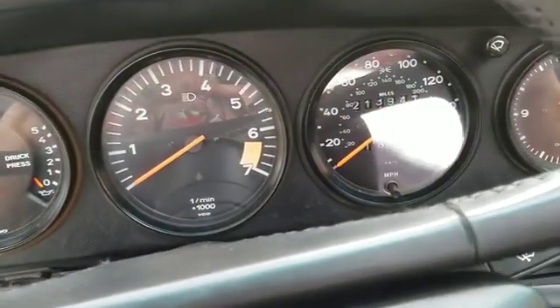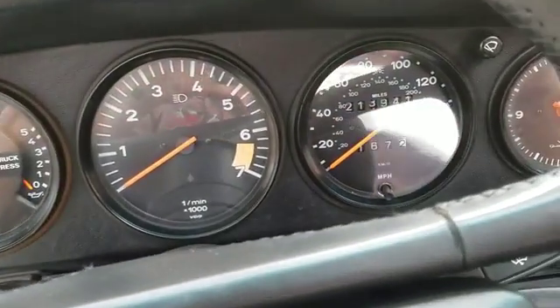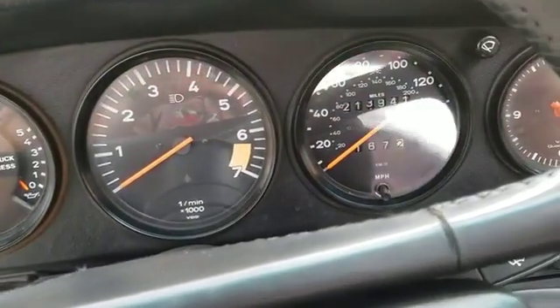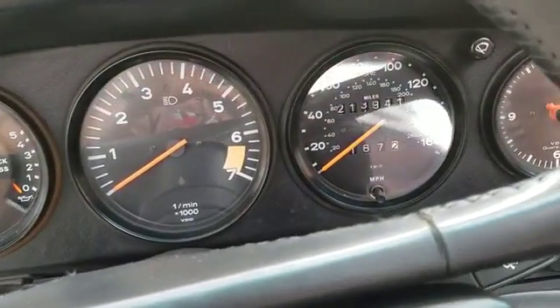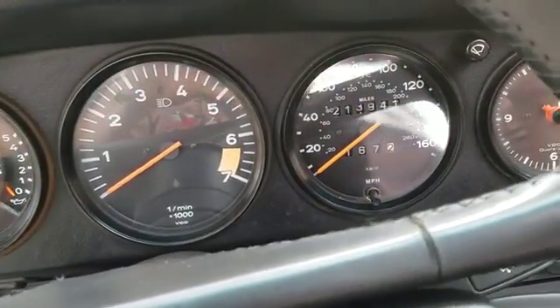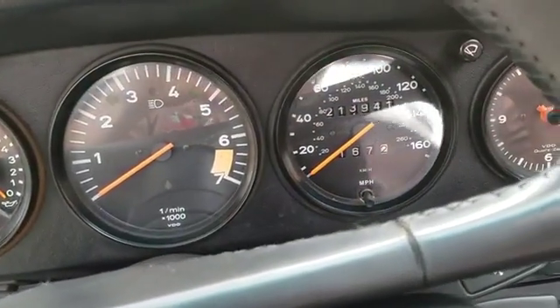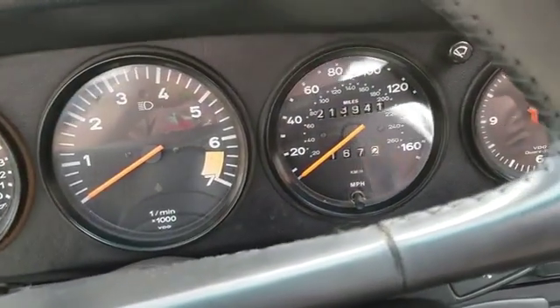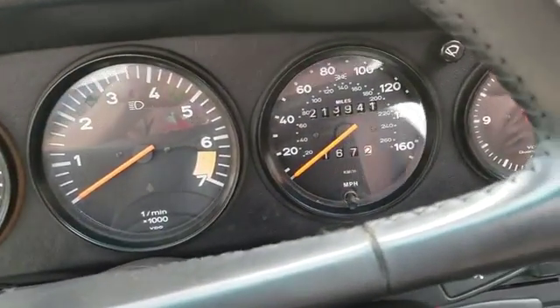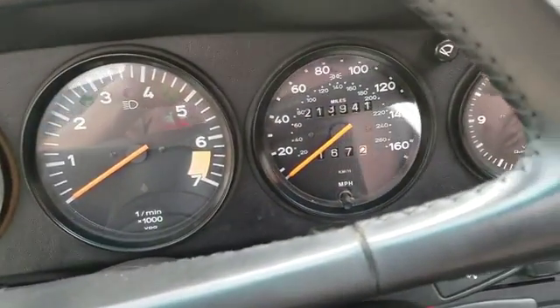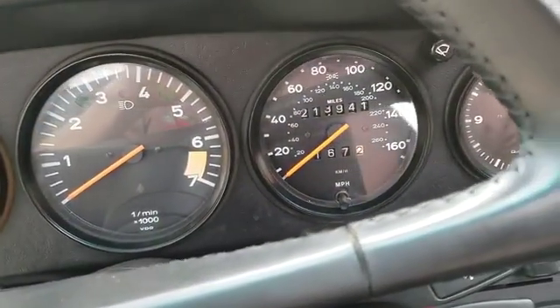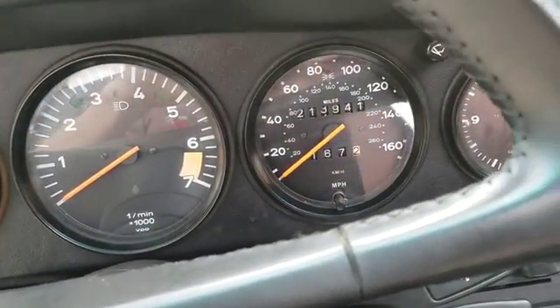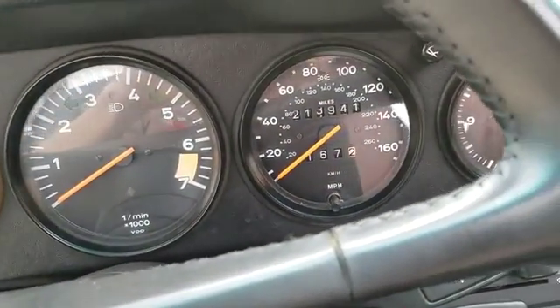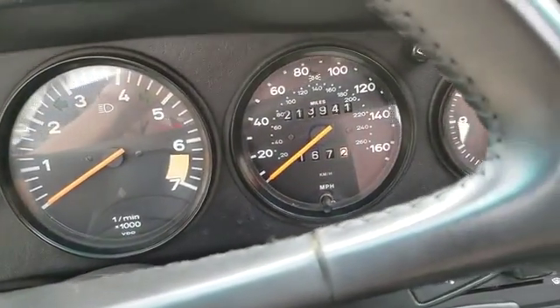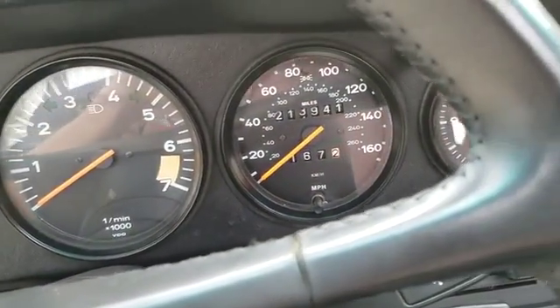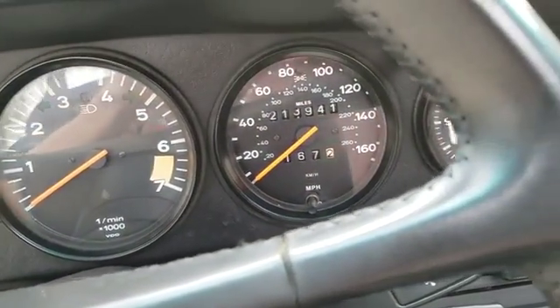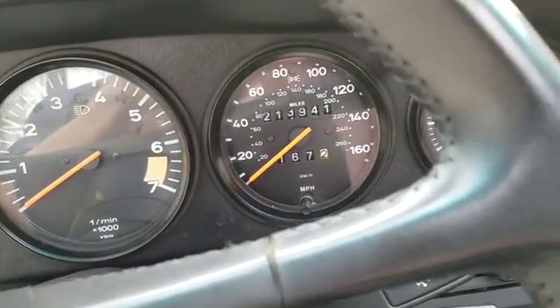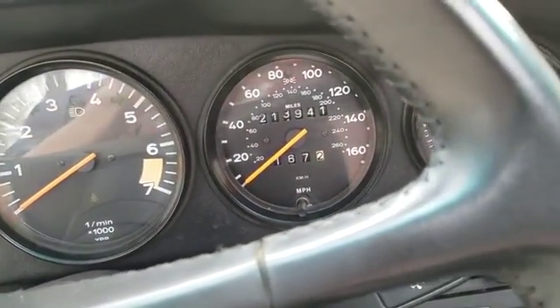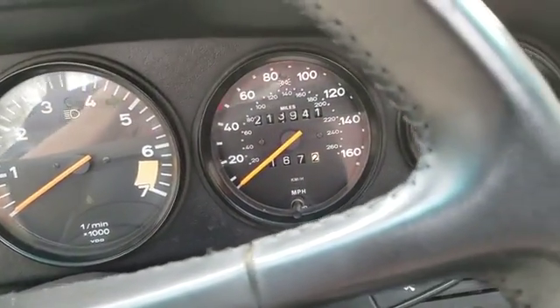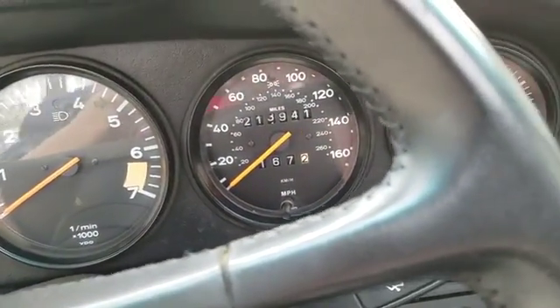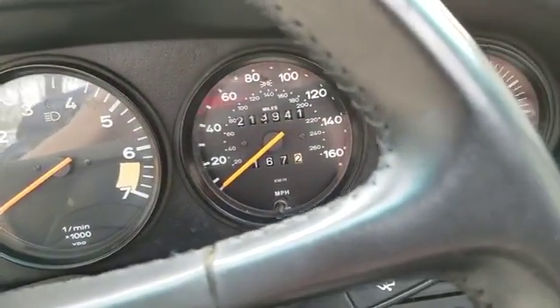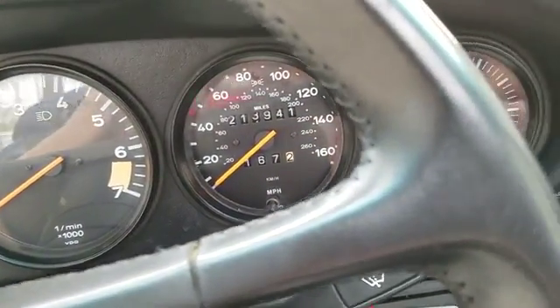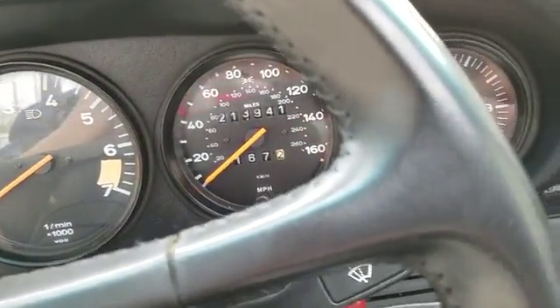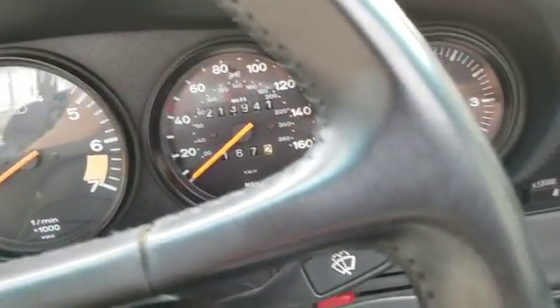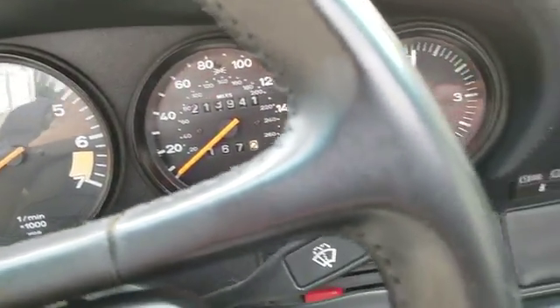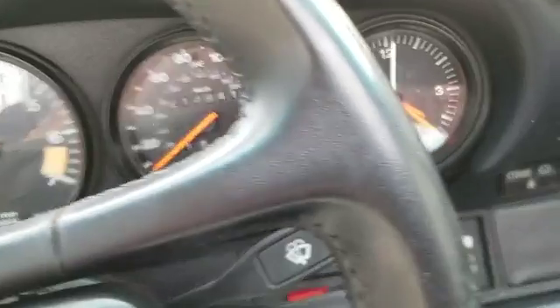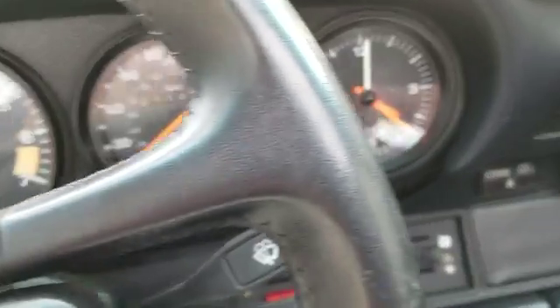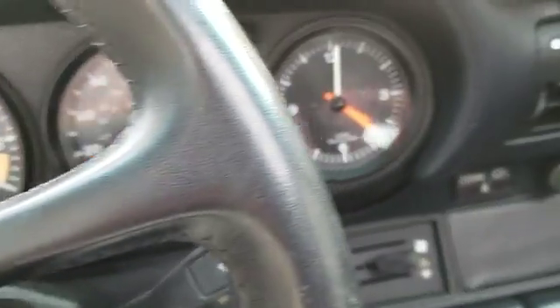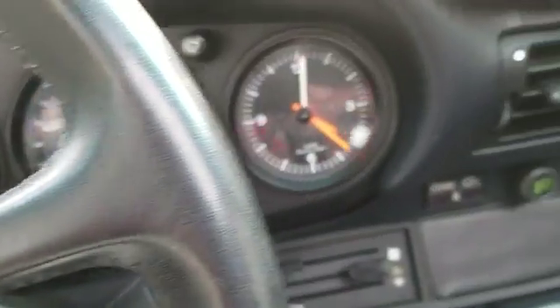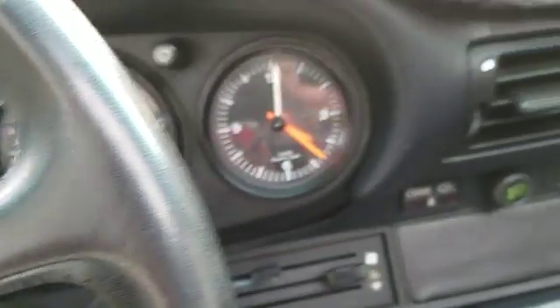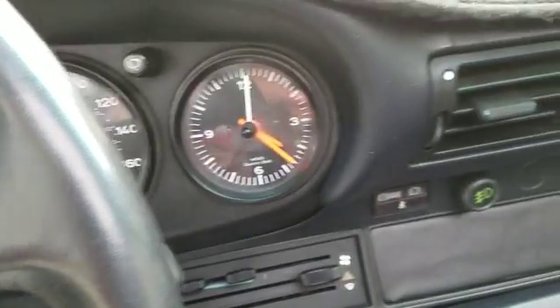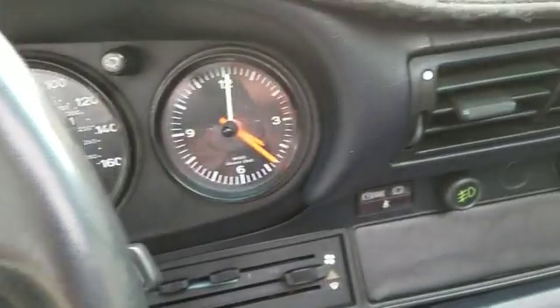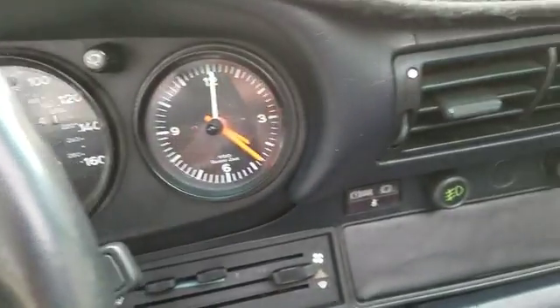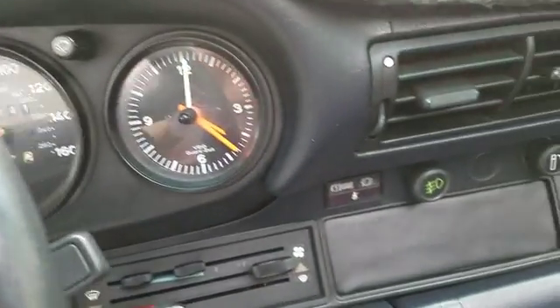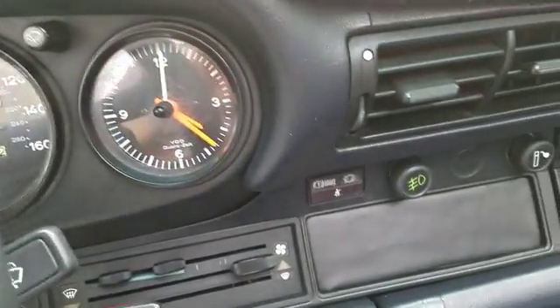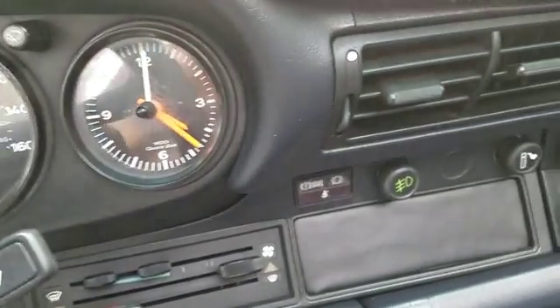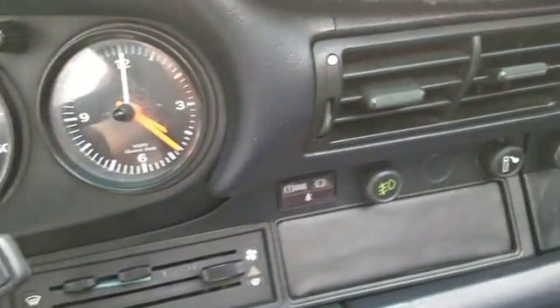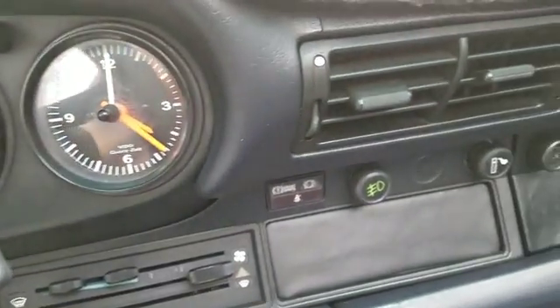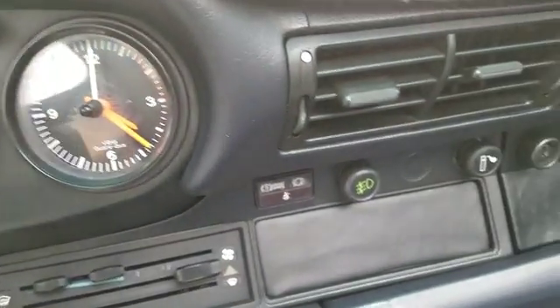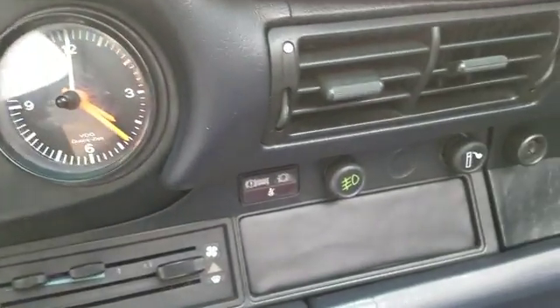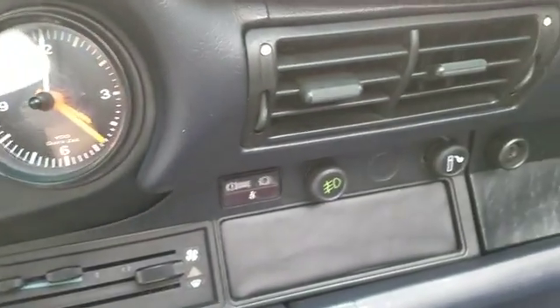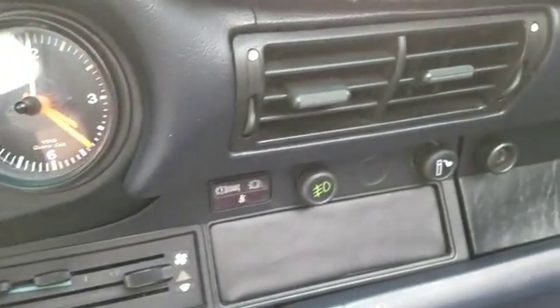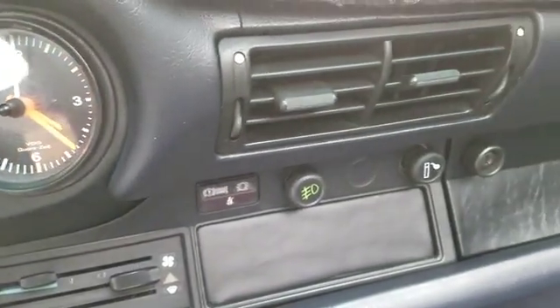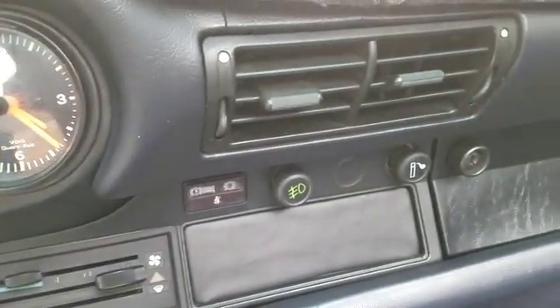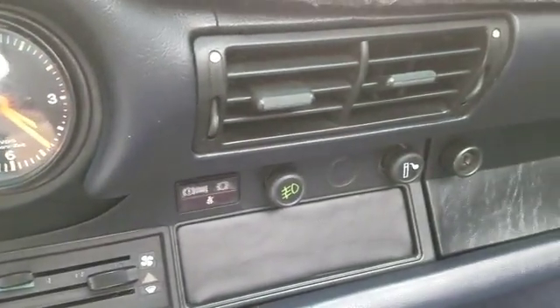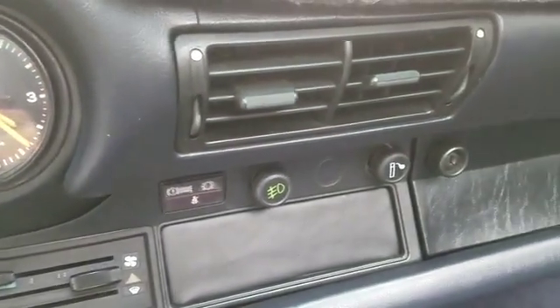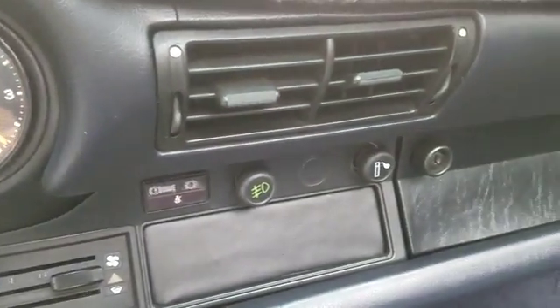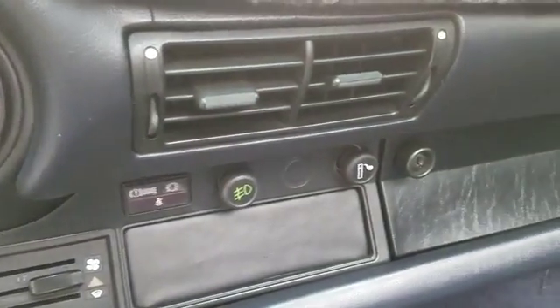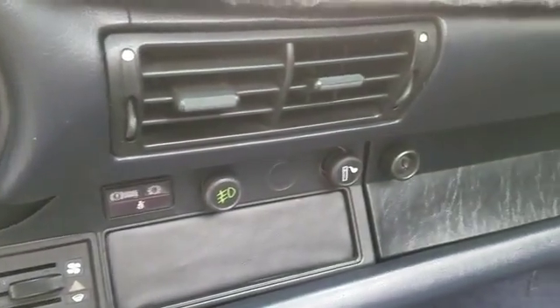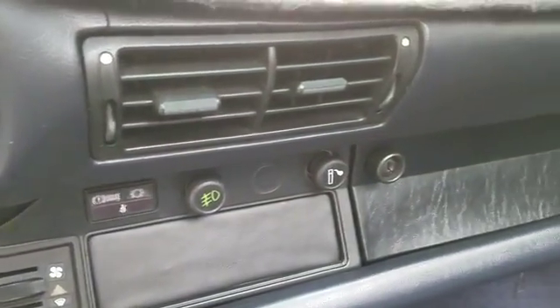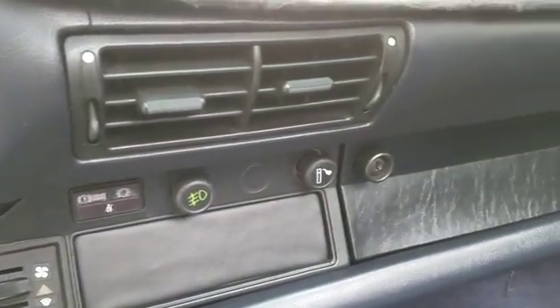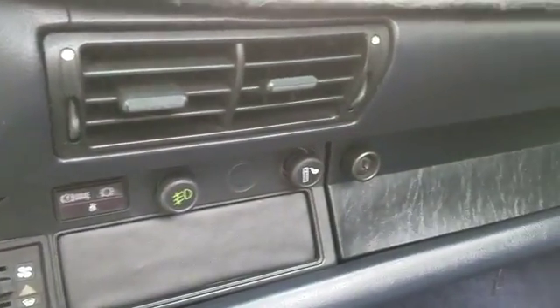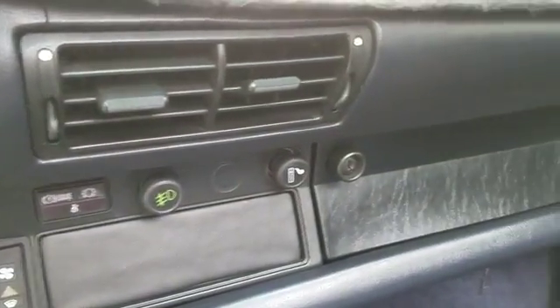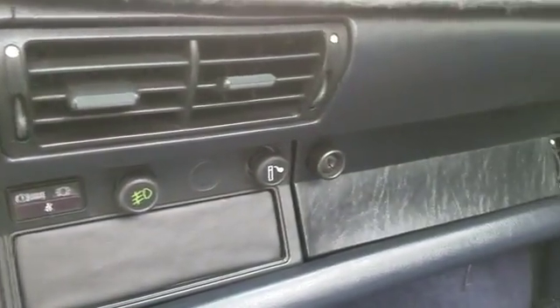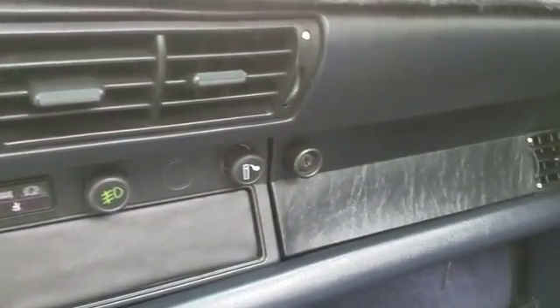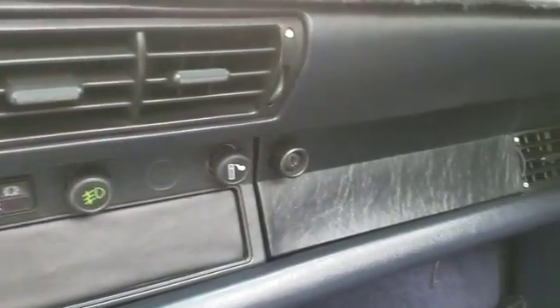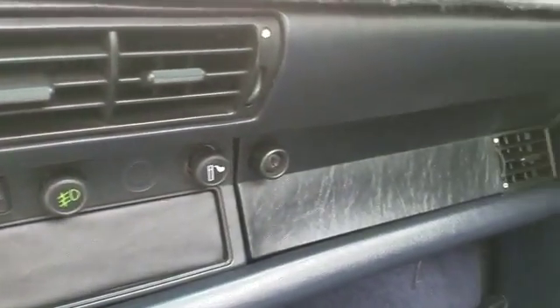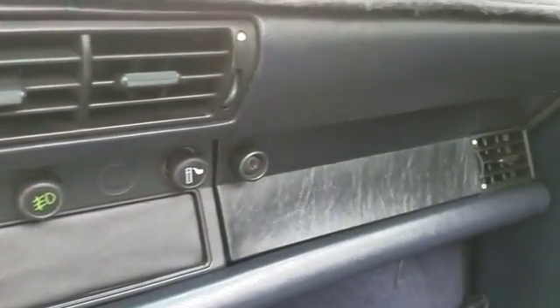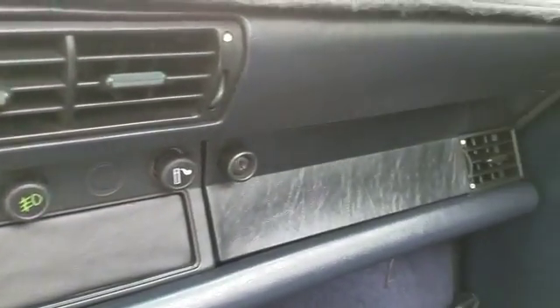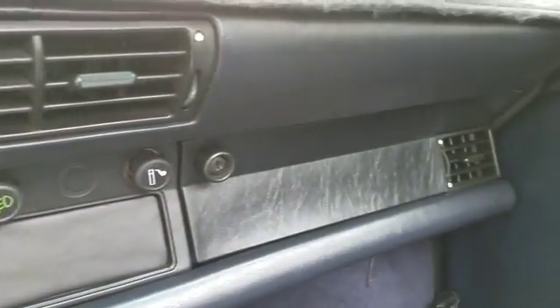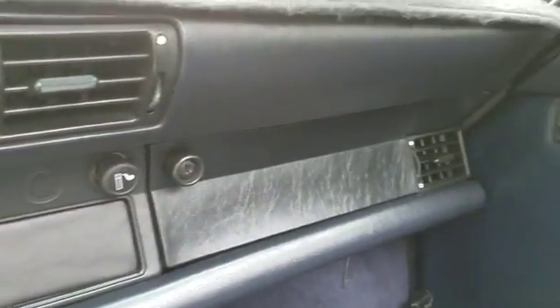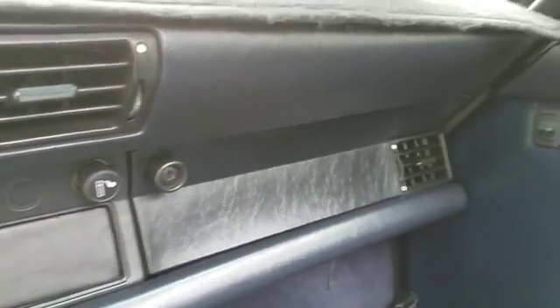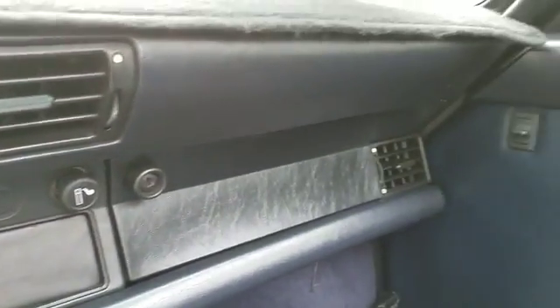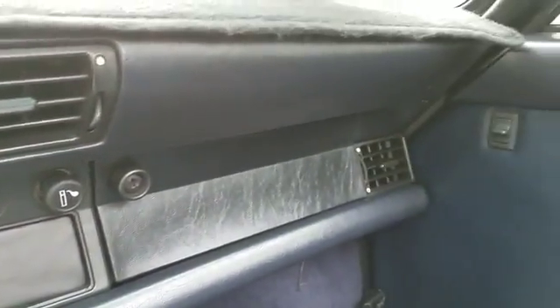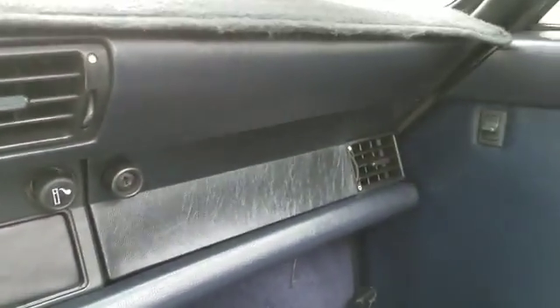213,941 miles. Car drives amazing. I've got a video of me driving it, too.